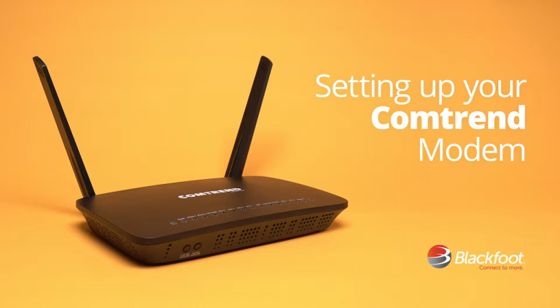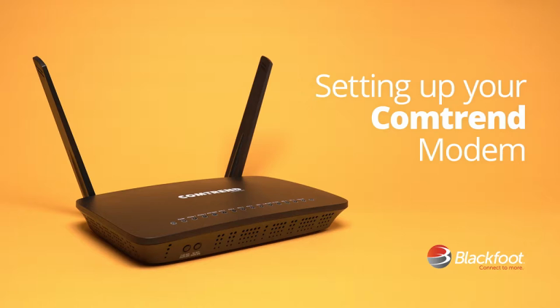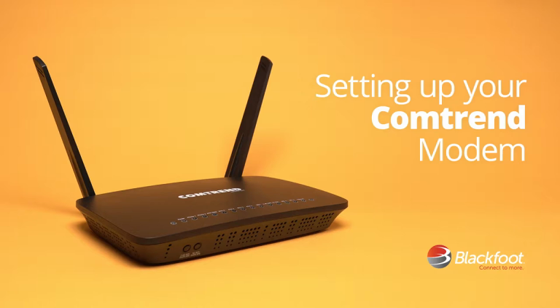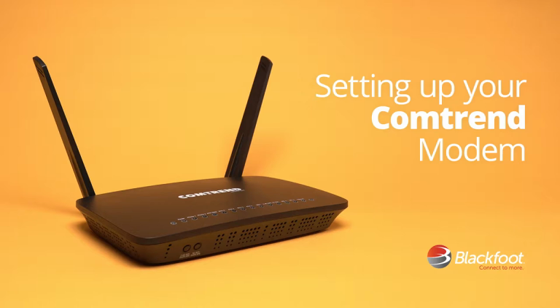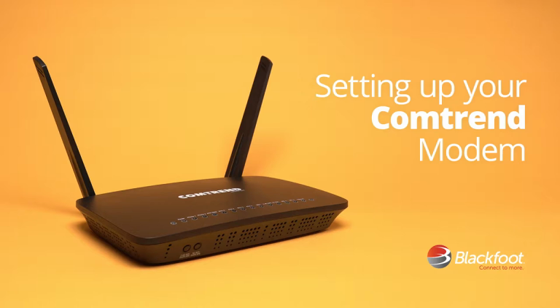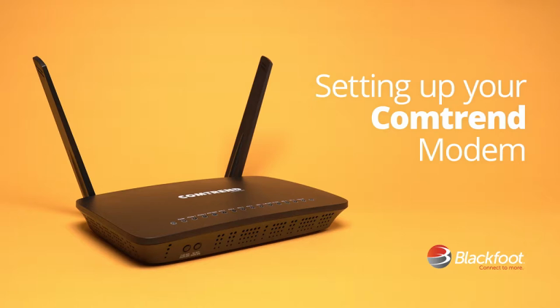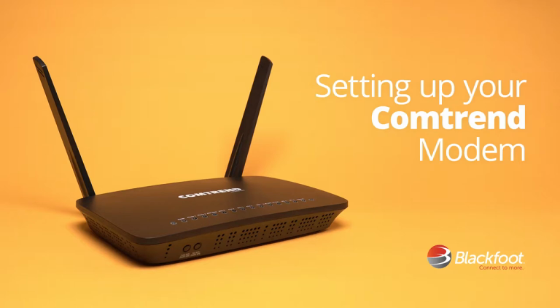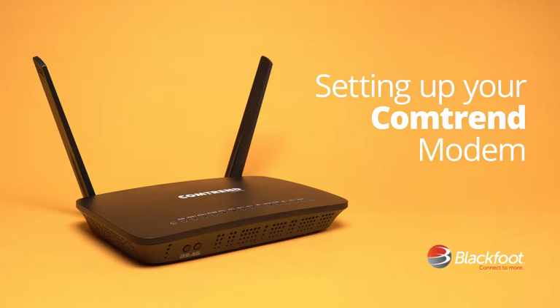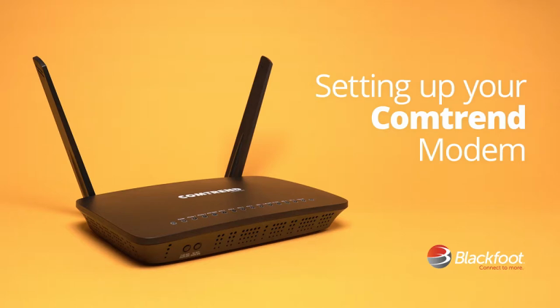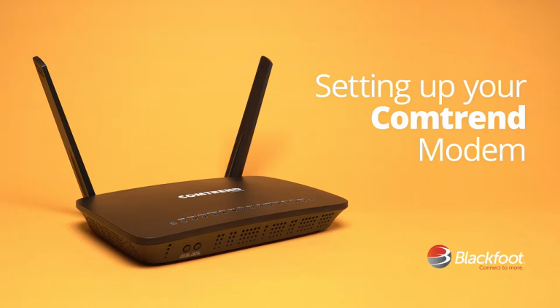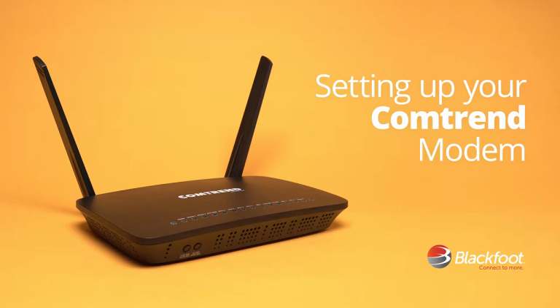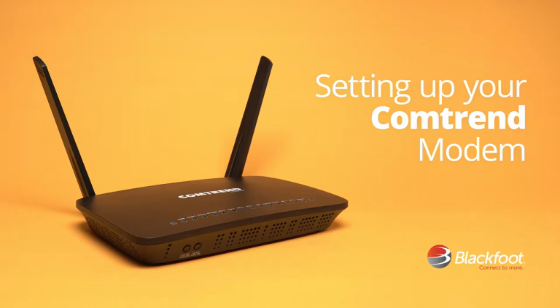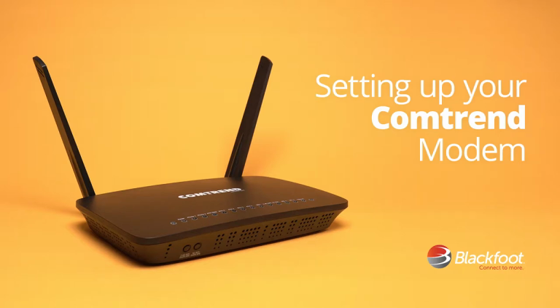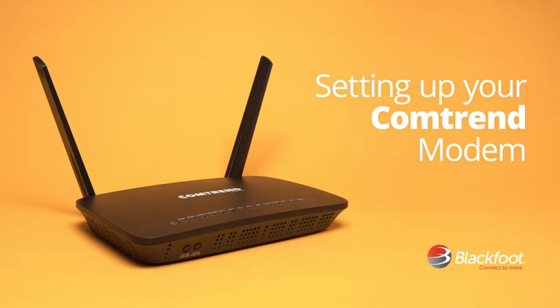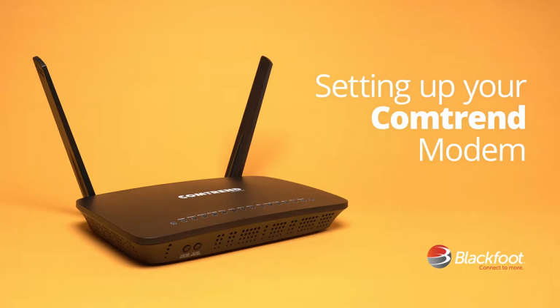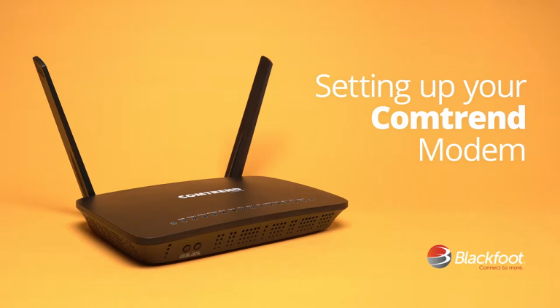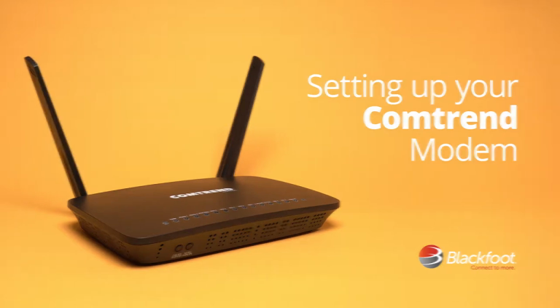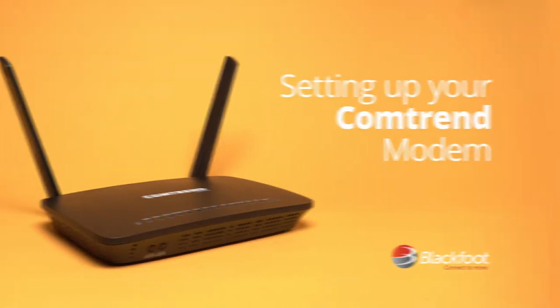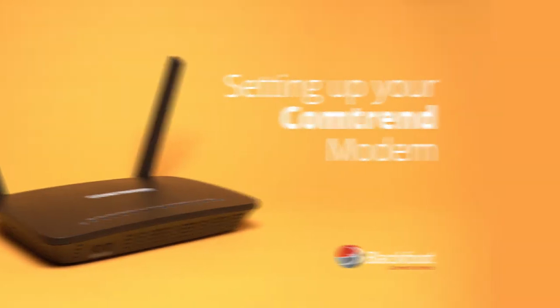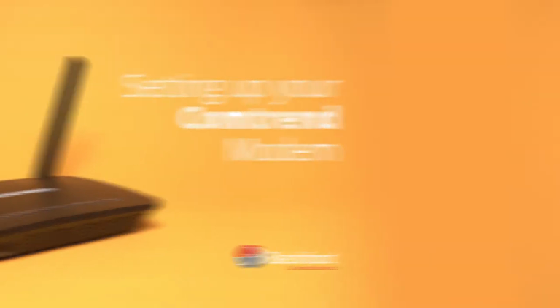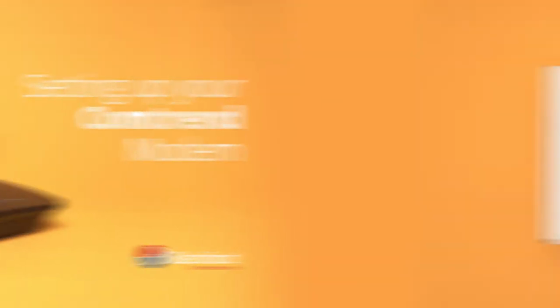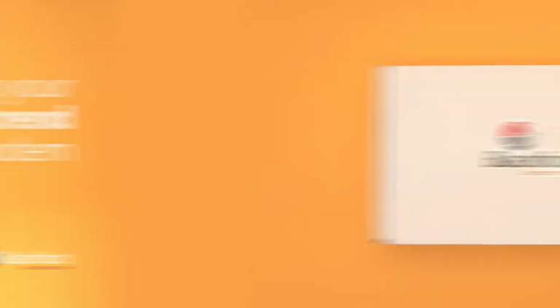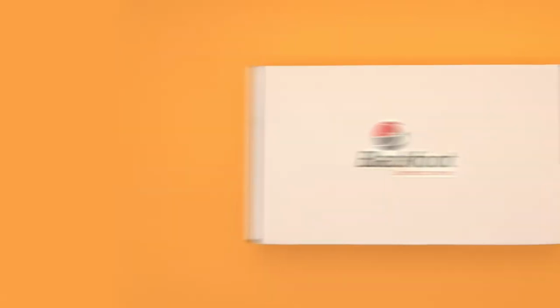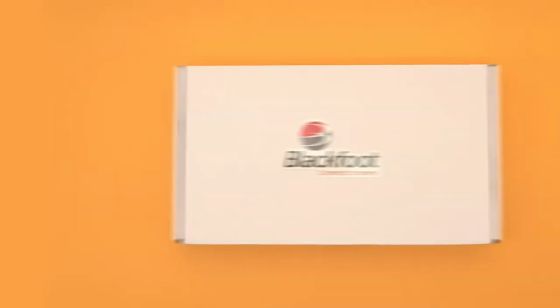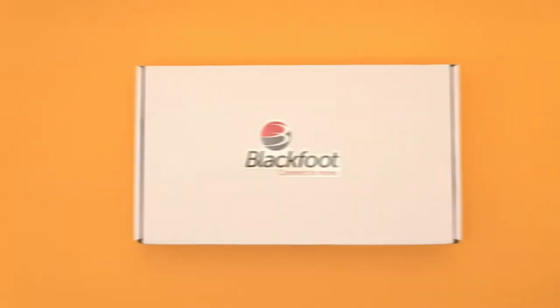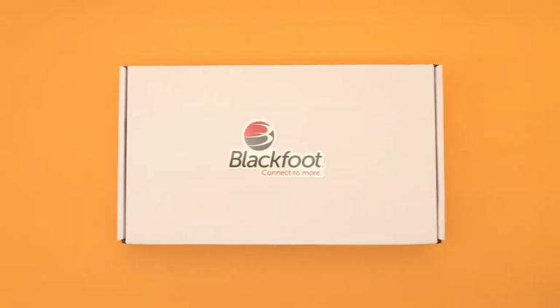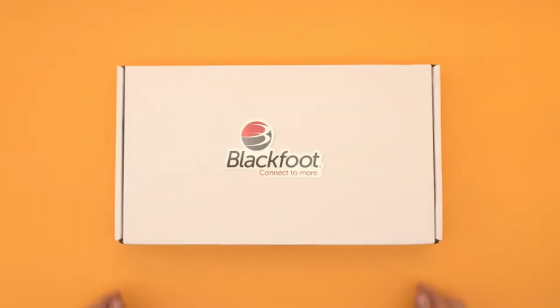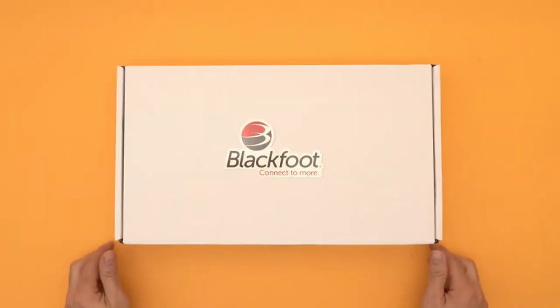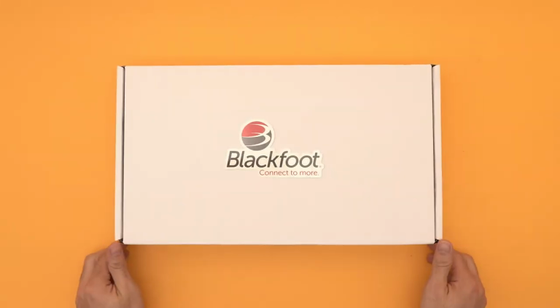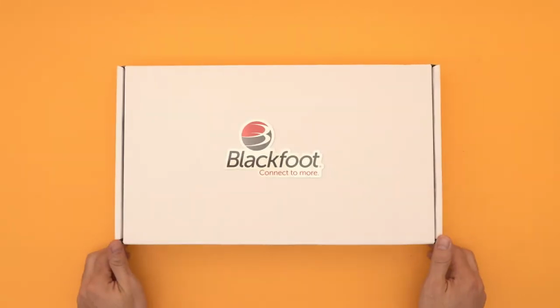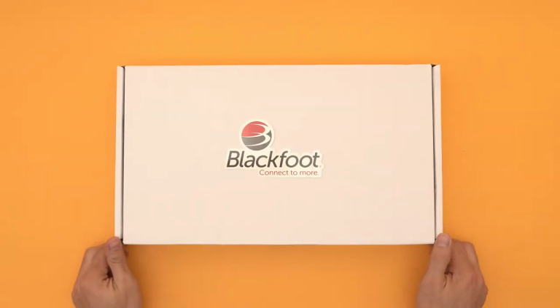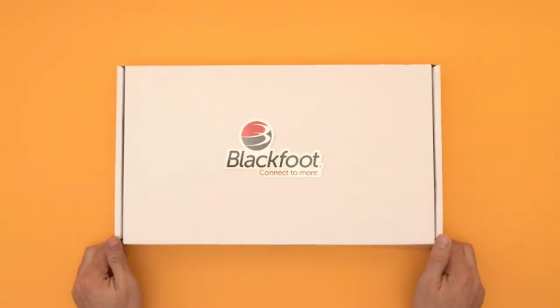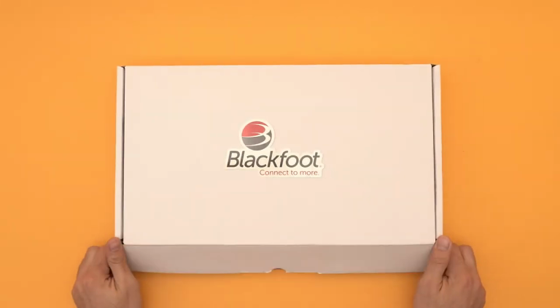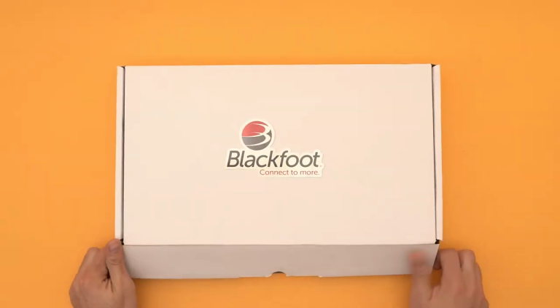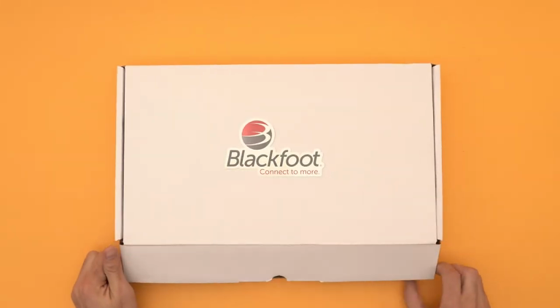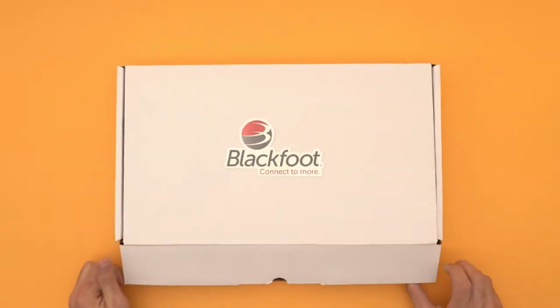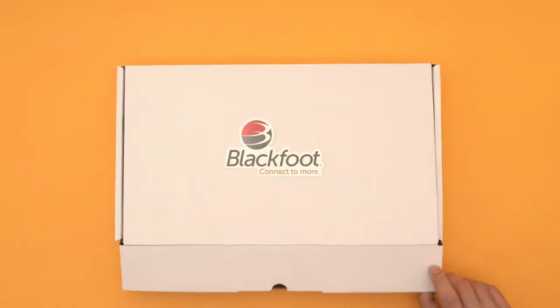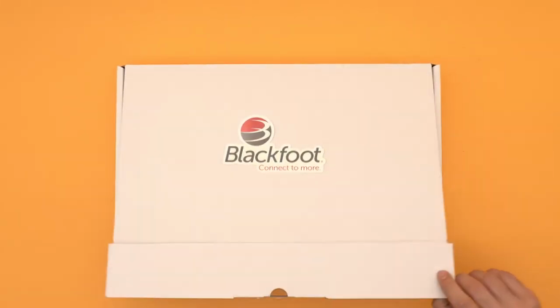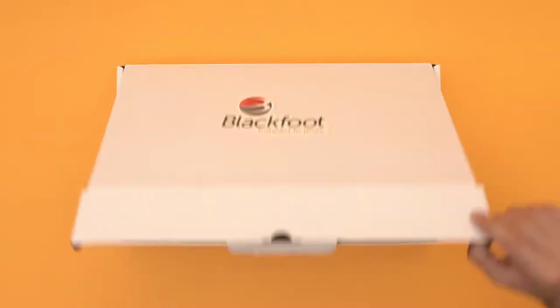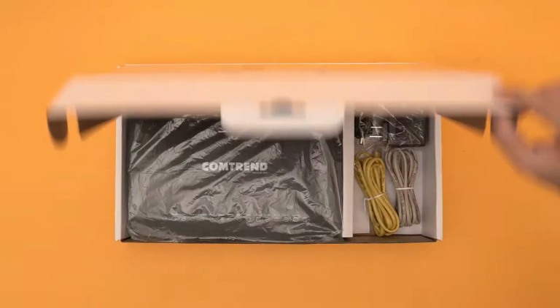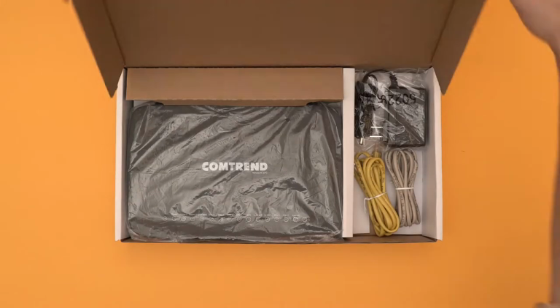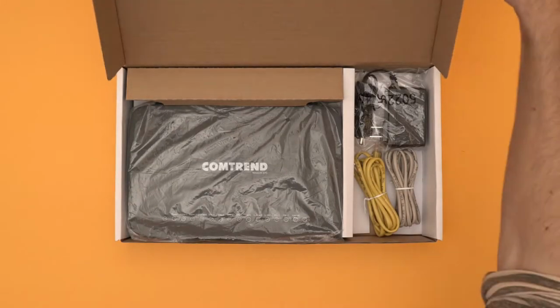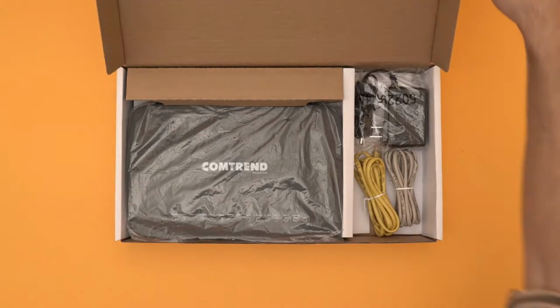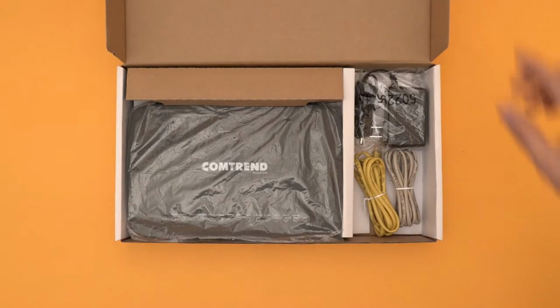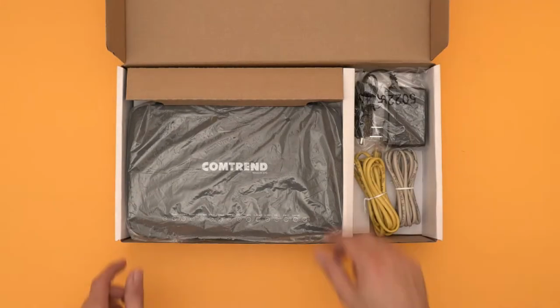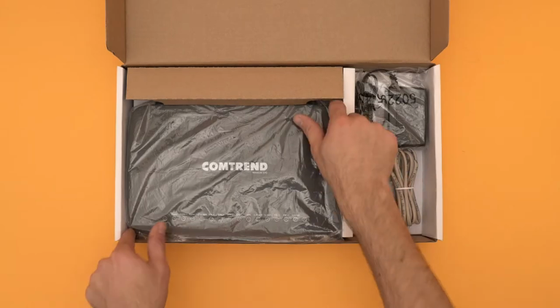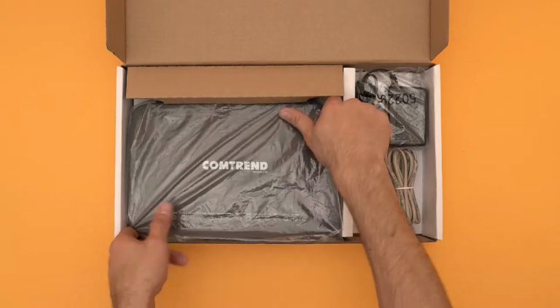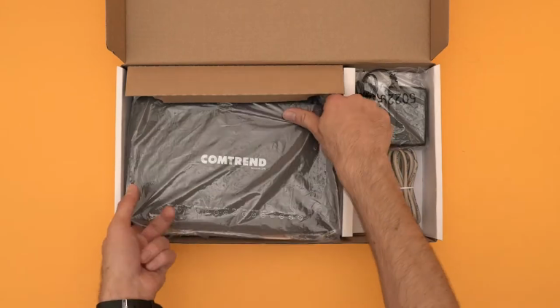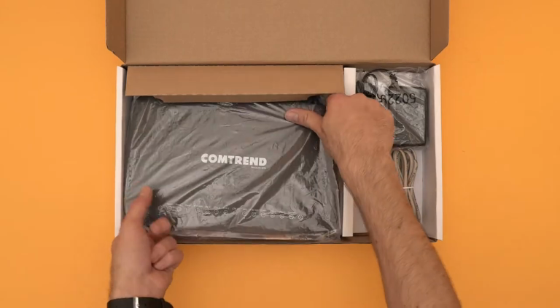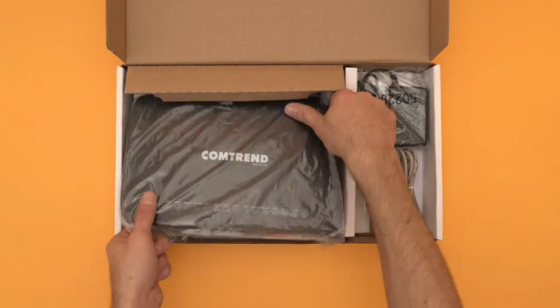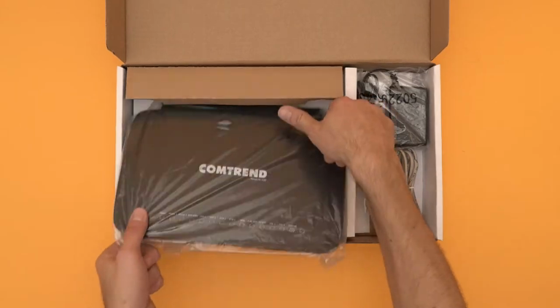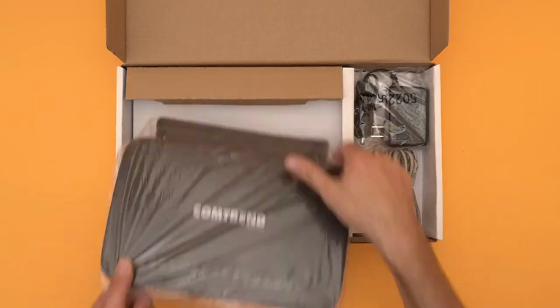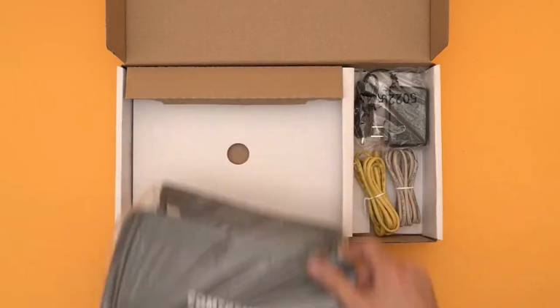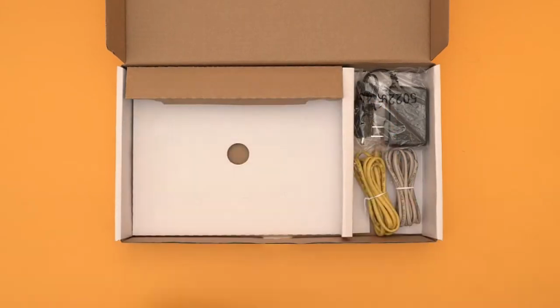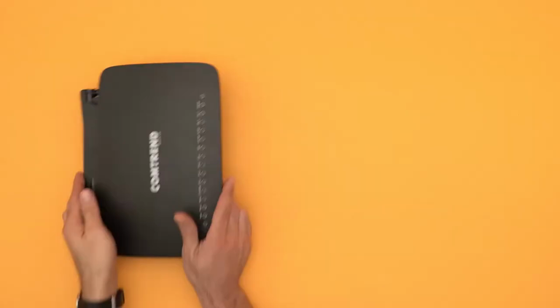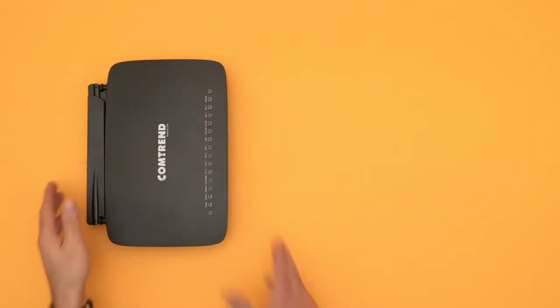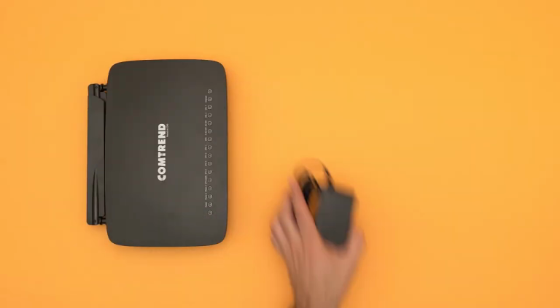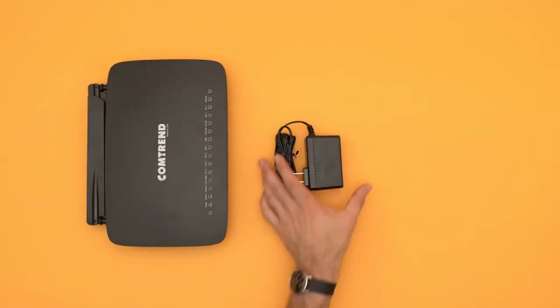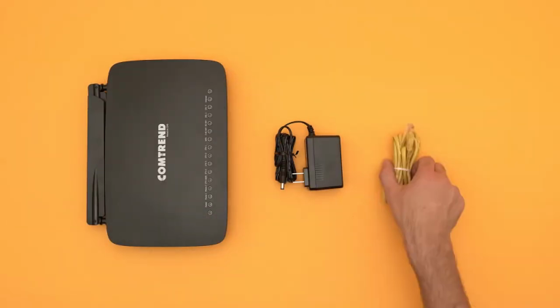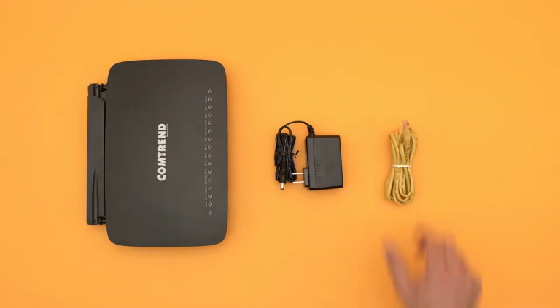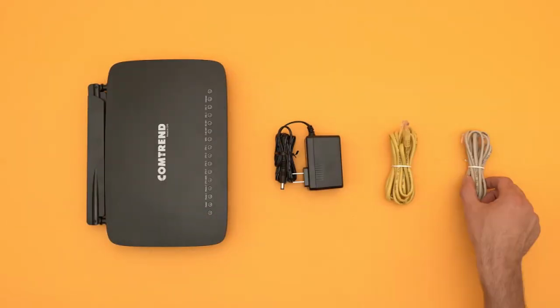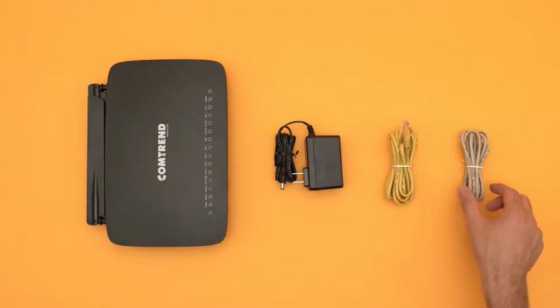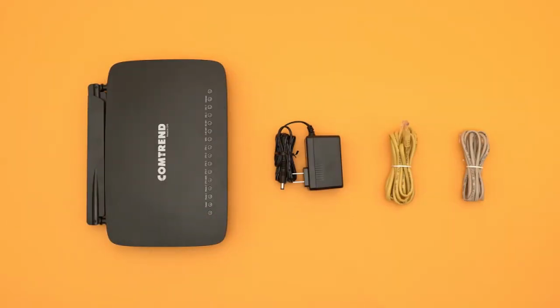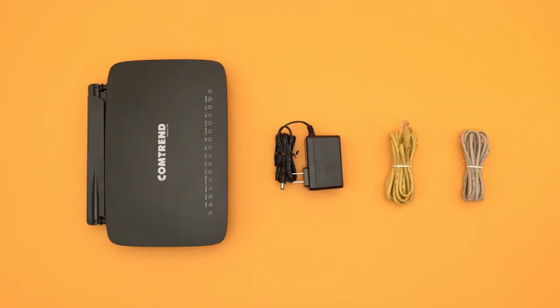Setting up your CompTrend modem from Blackfoot. In the box, you'll find the modem and a few cables.